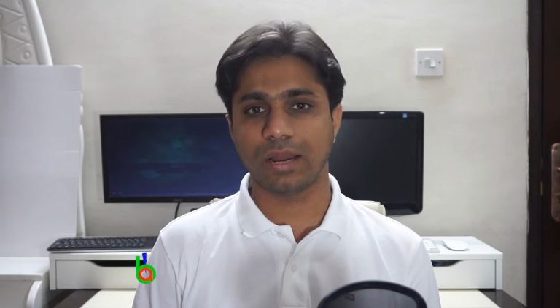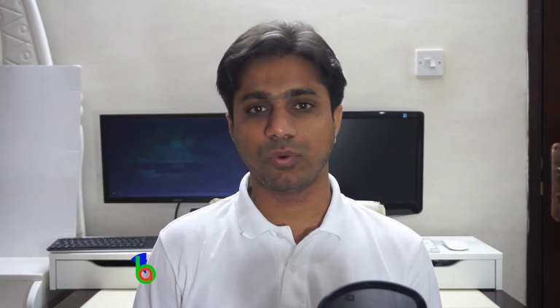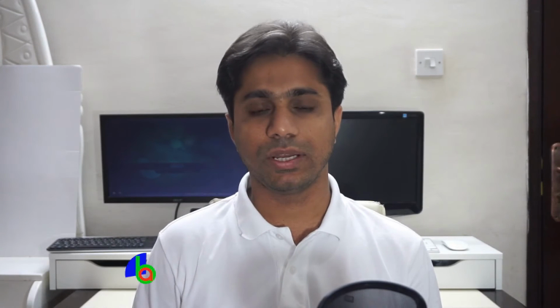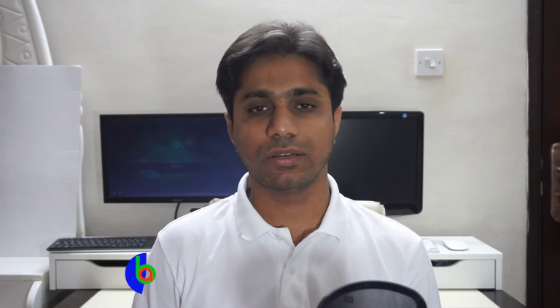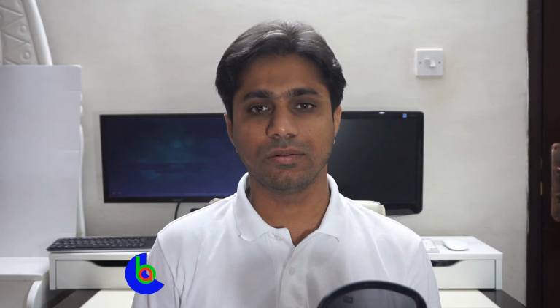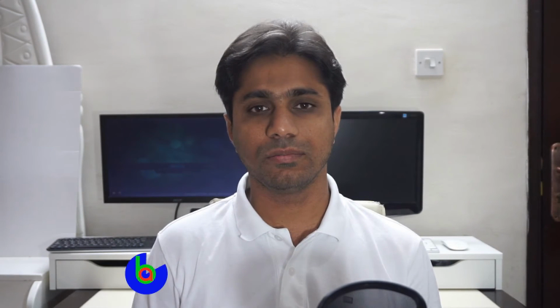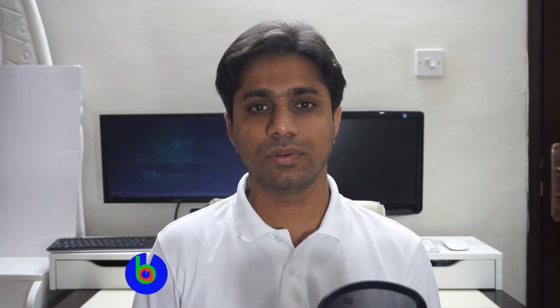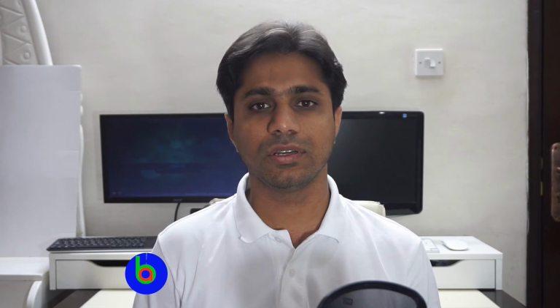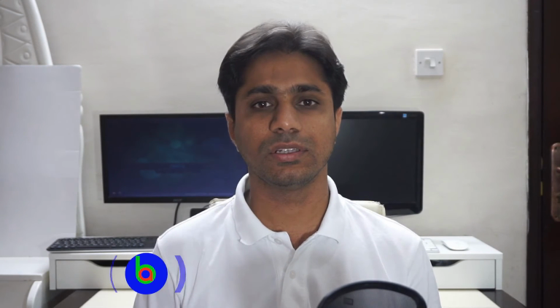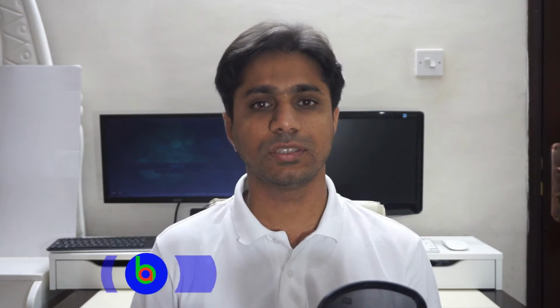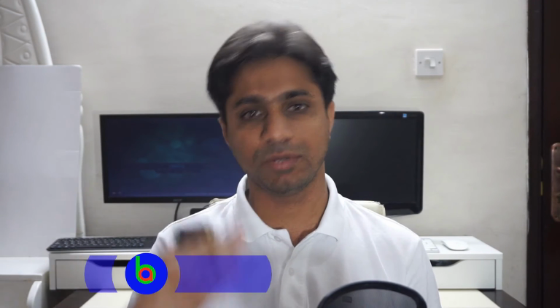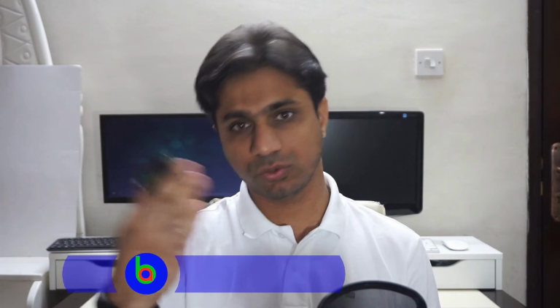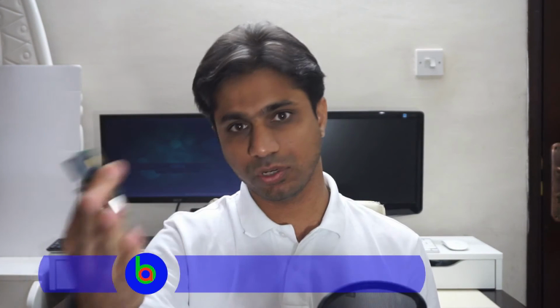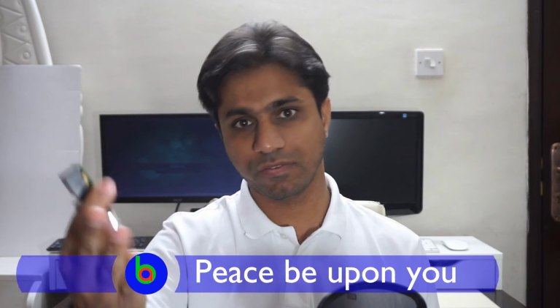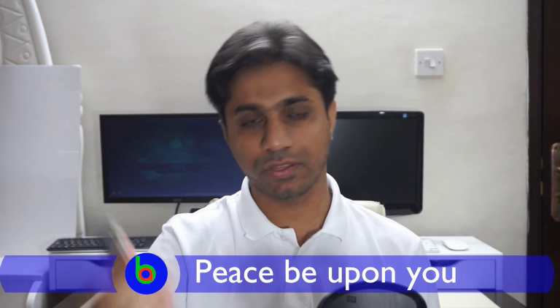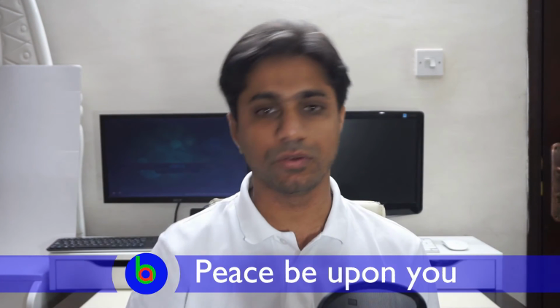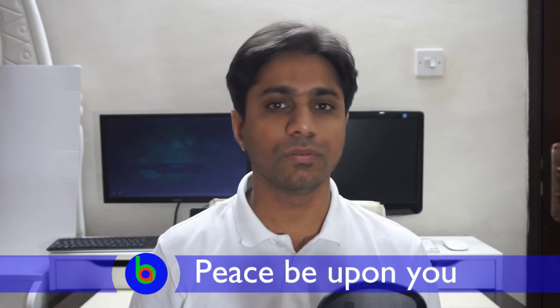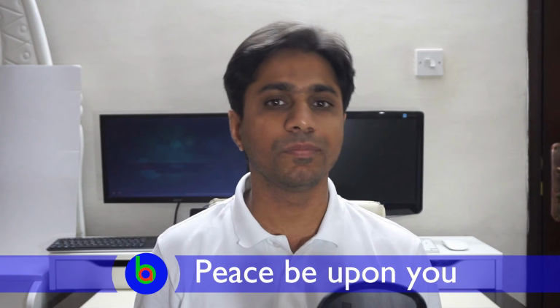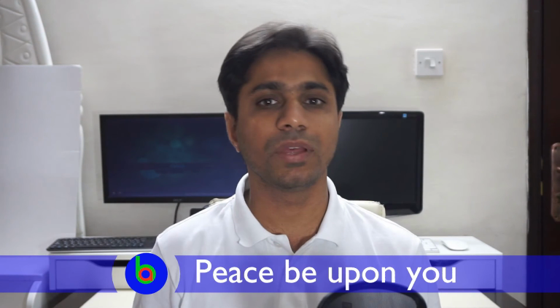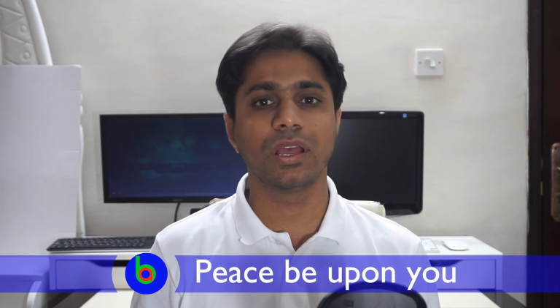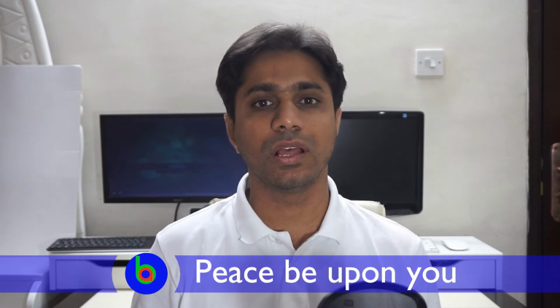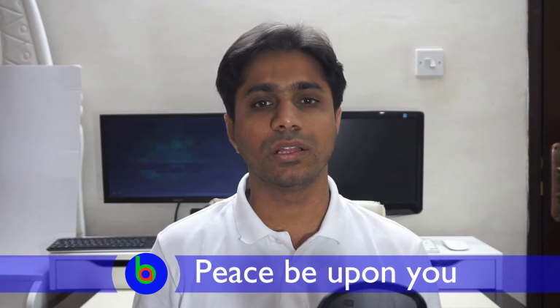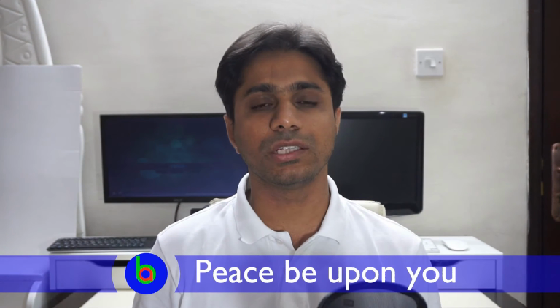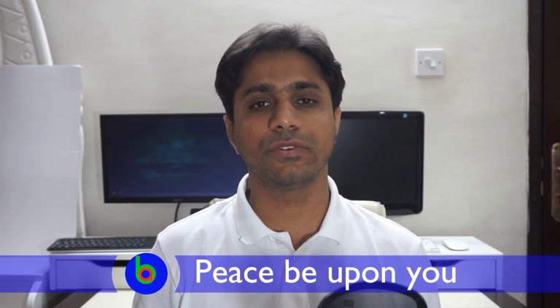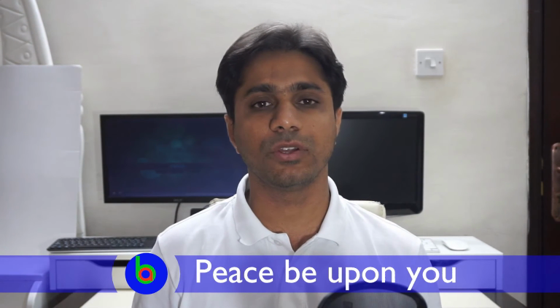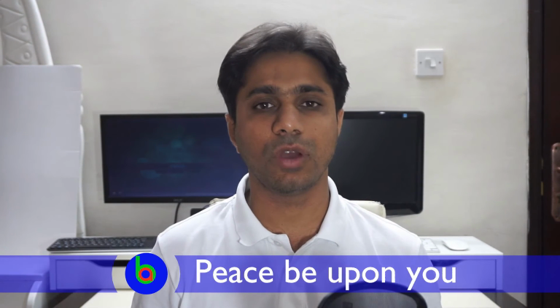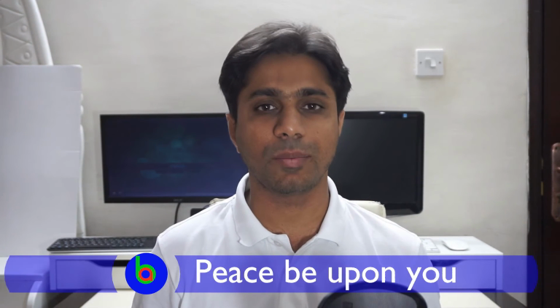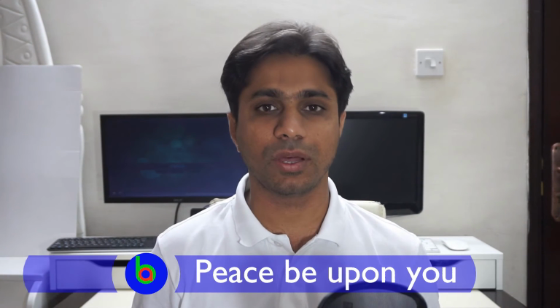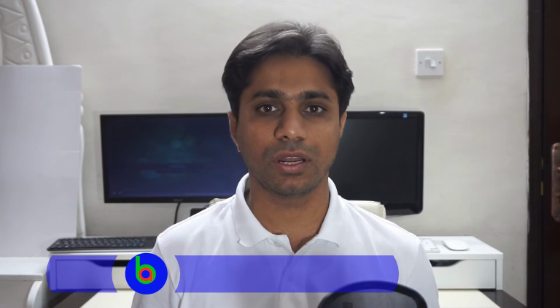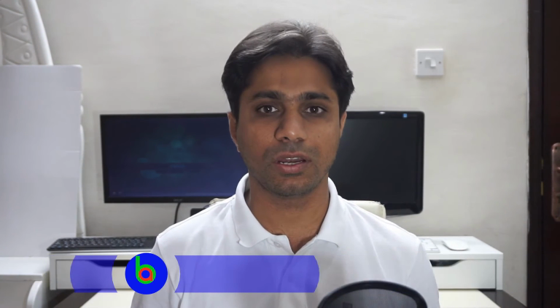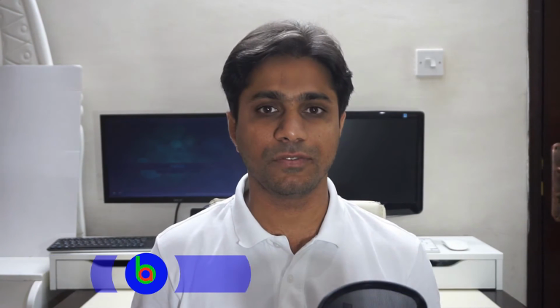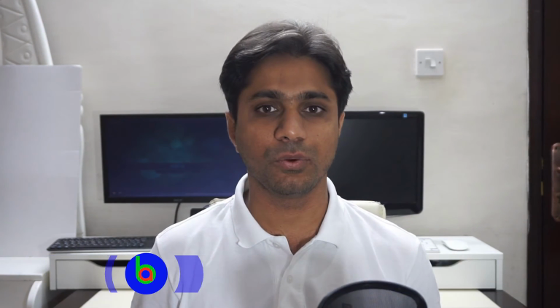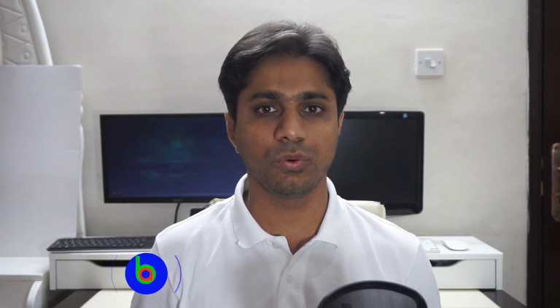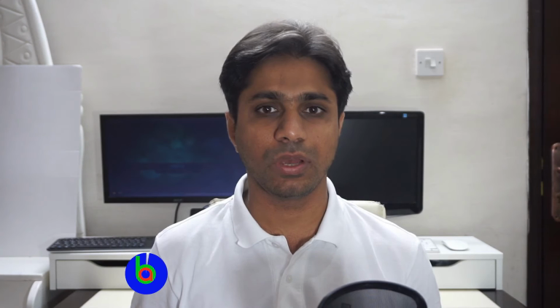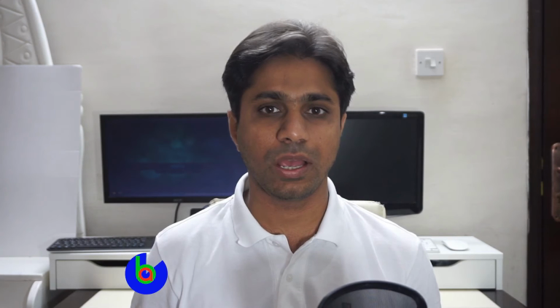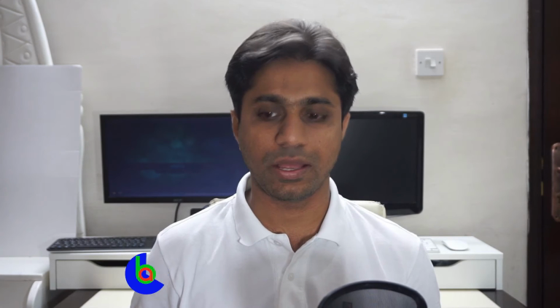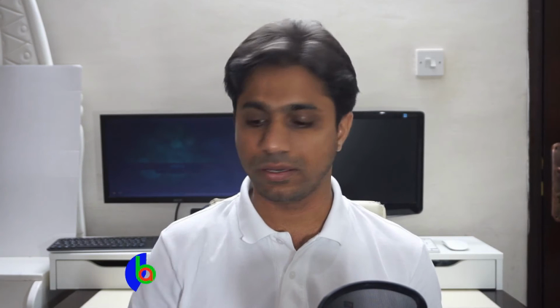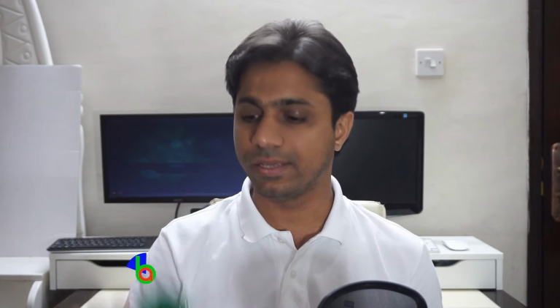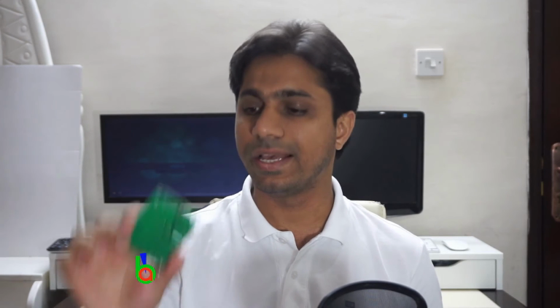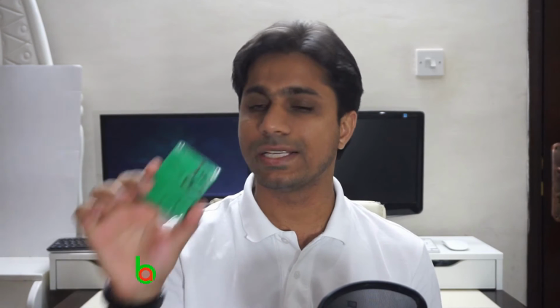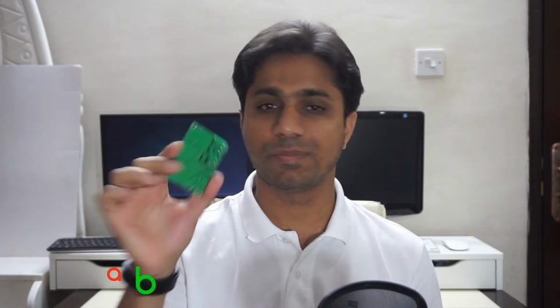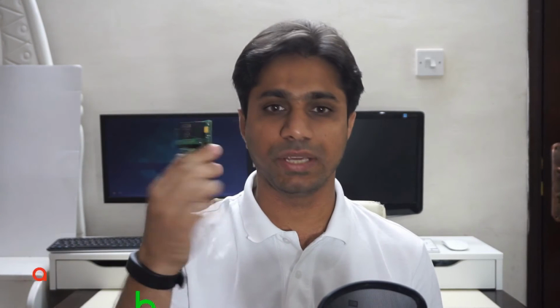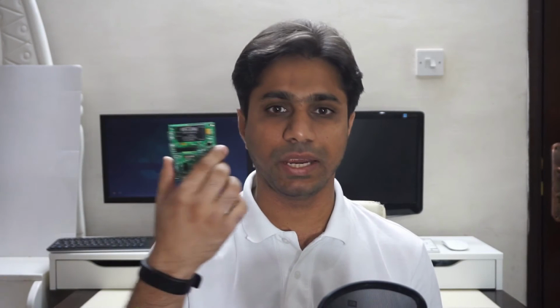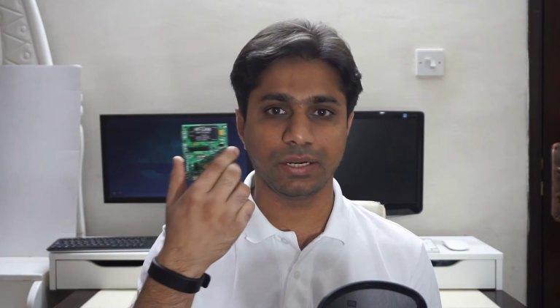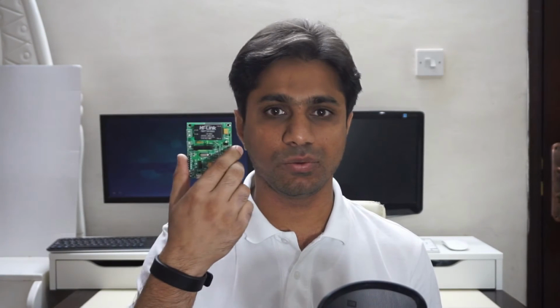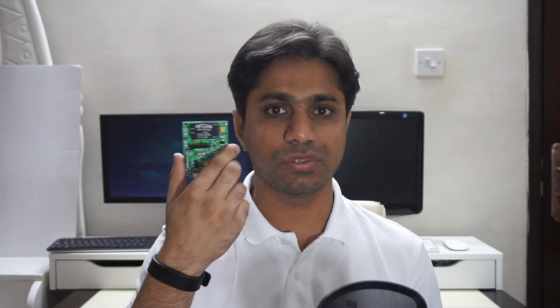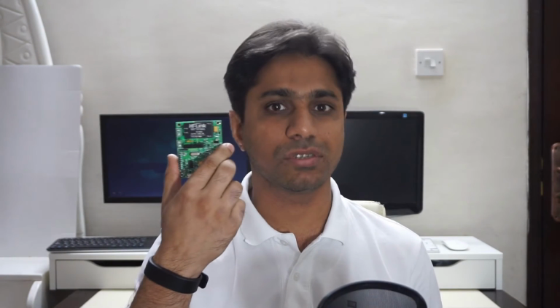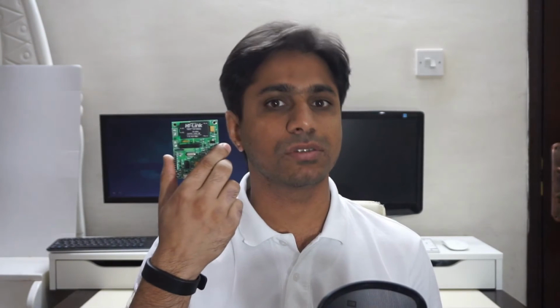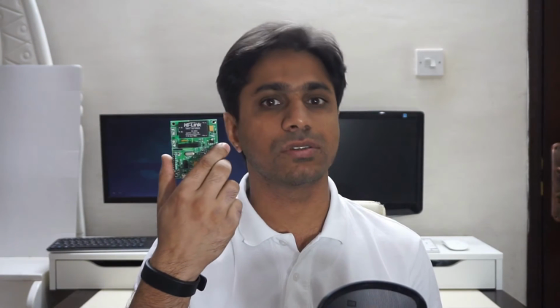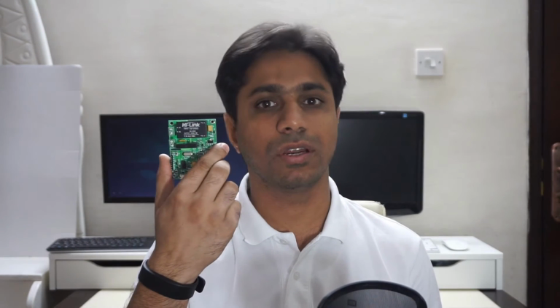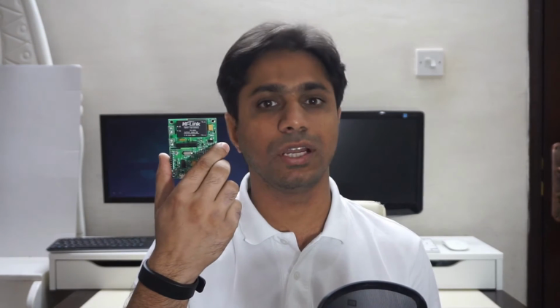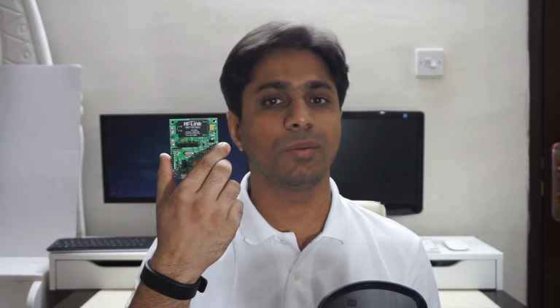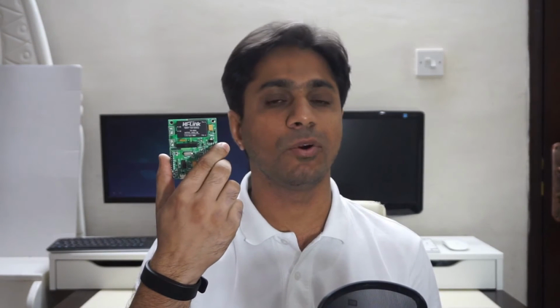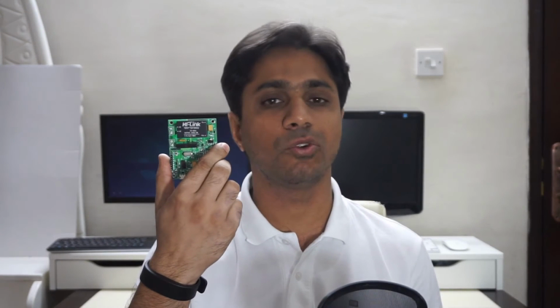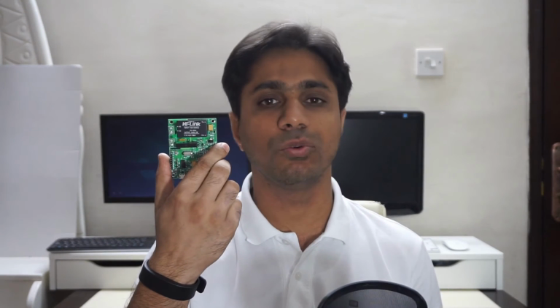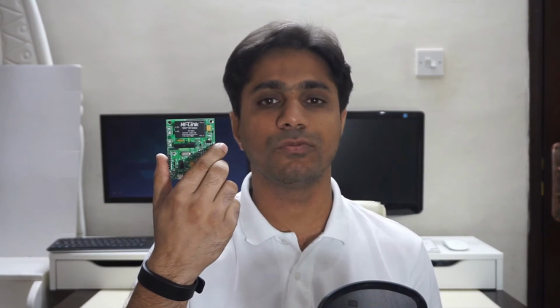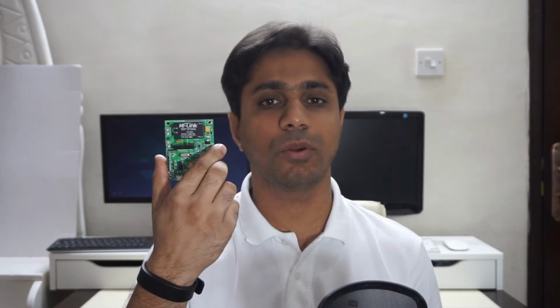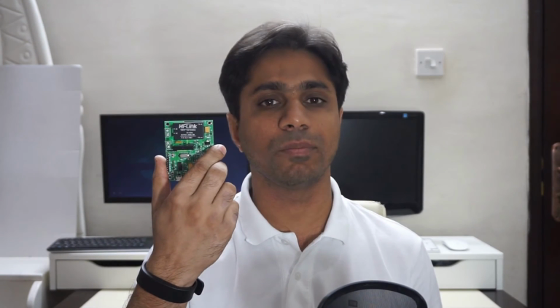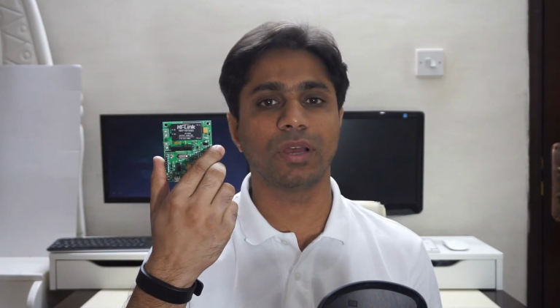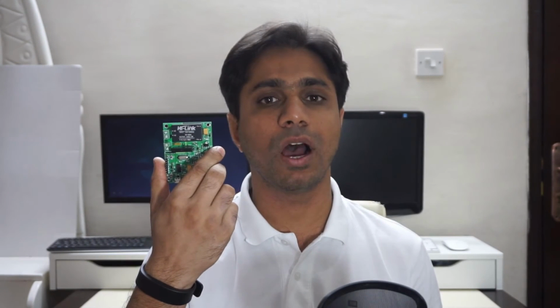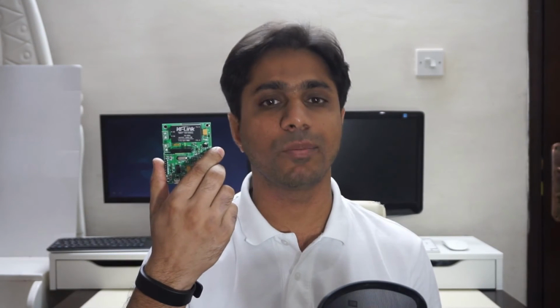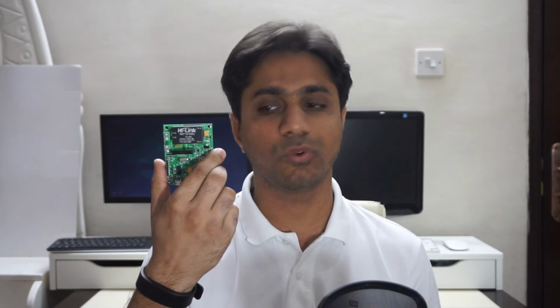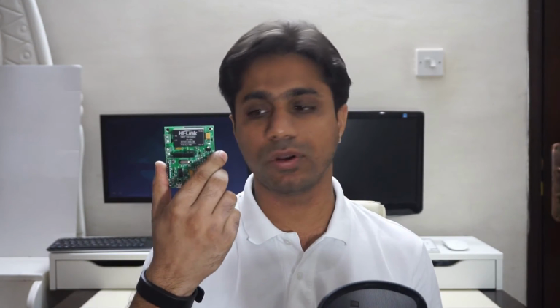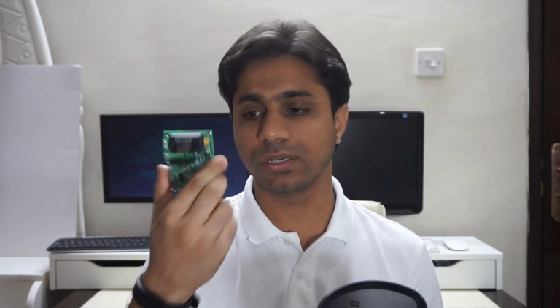Assalamualaikum, Sameer Soghi with you. In this video, I am going to review an ESP8266 relay module from Armtronics.